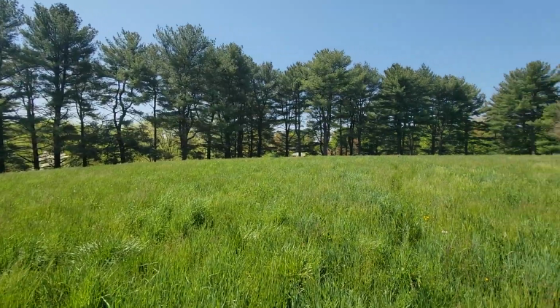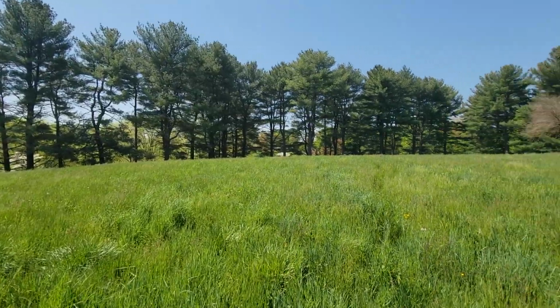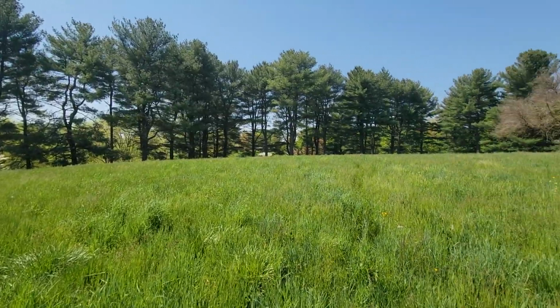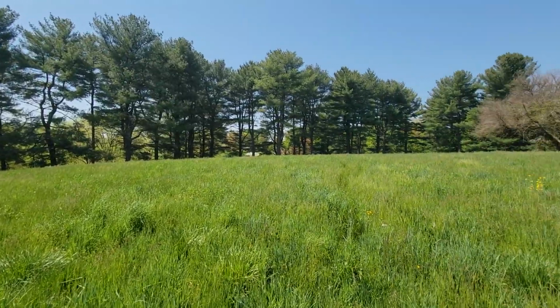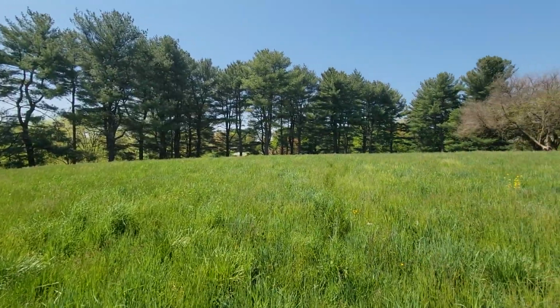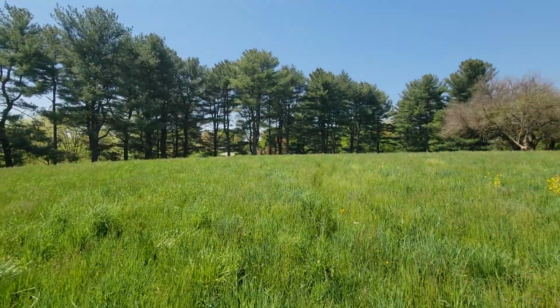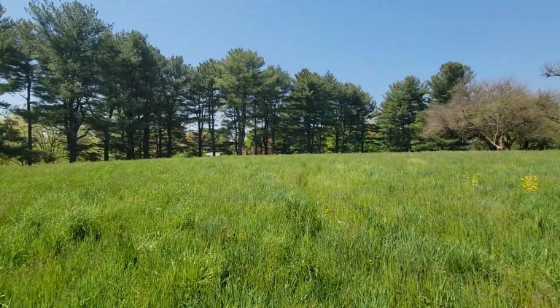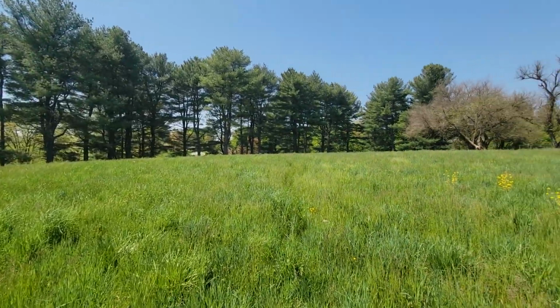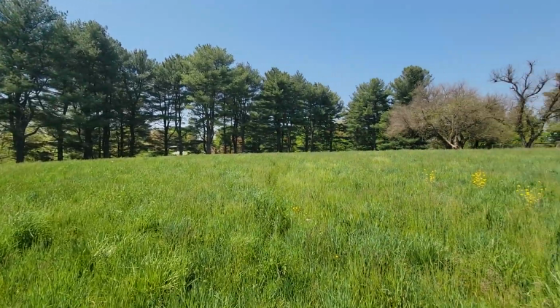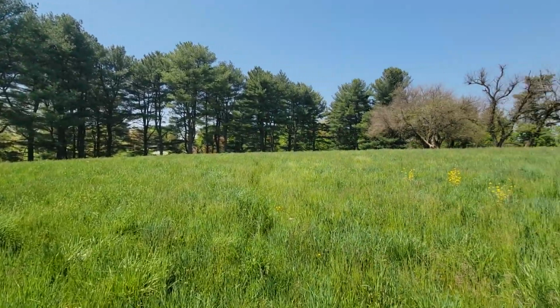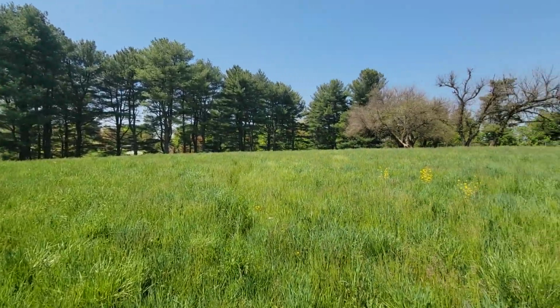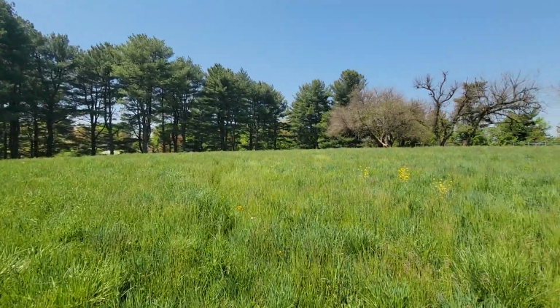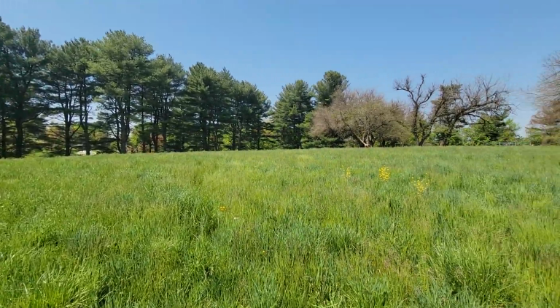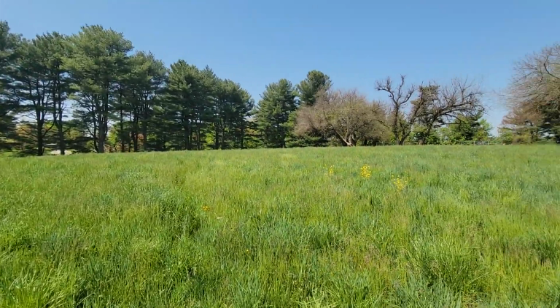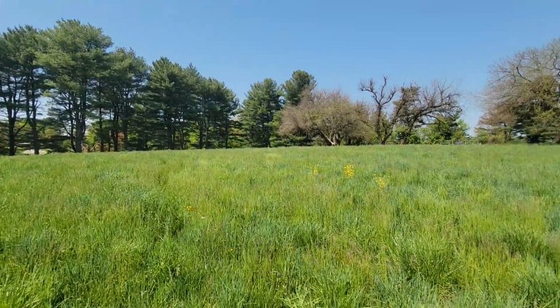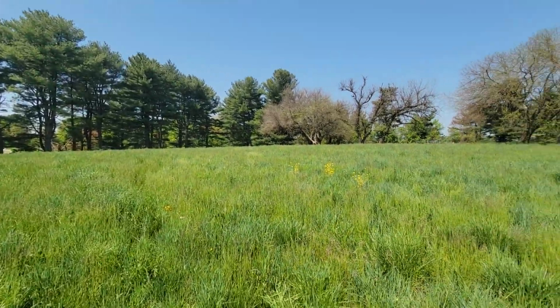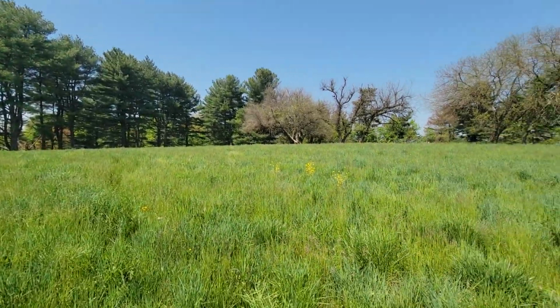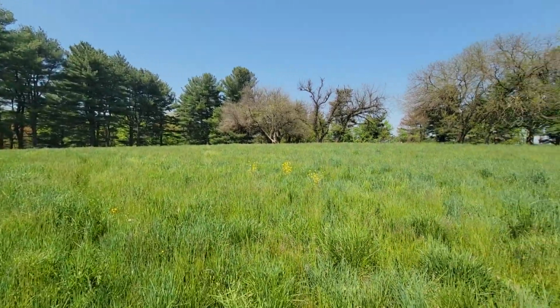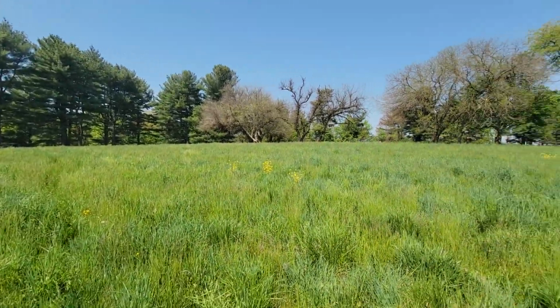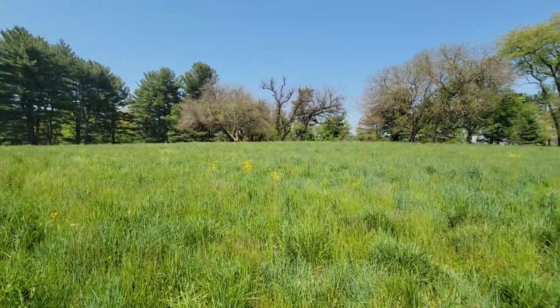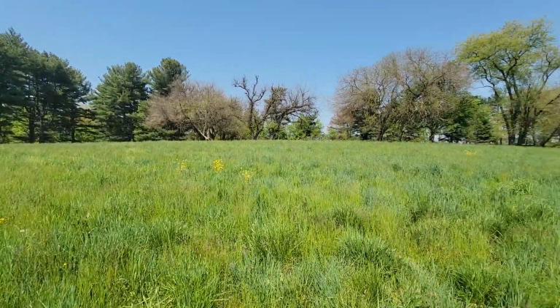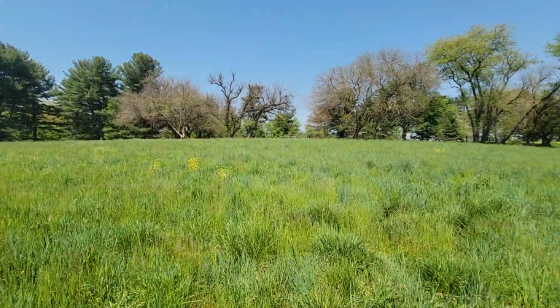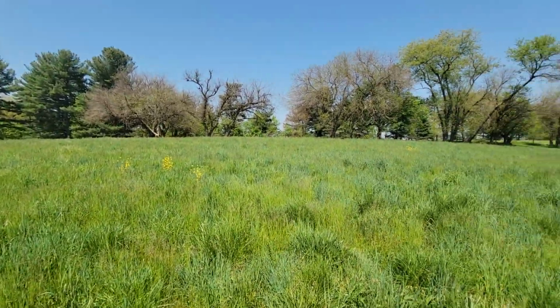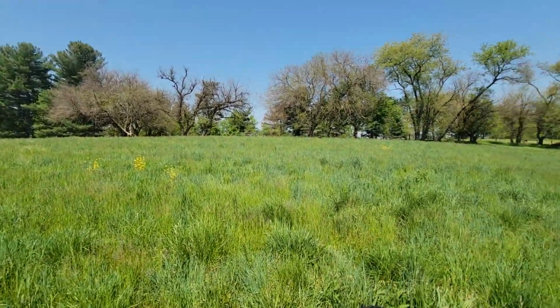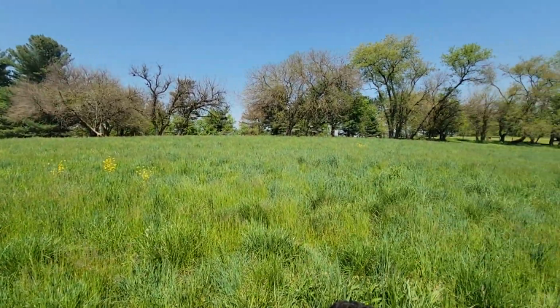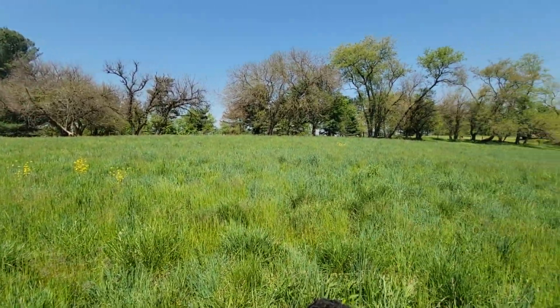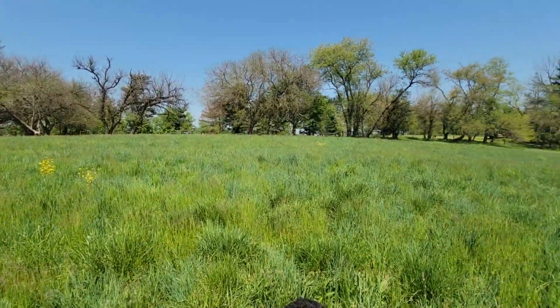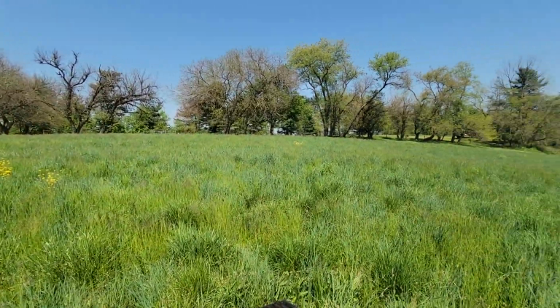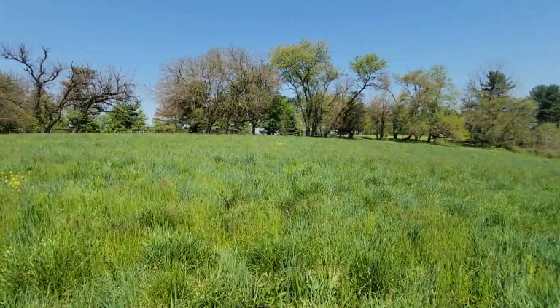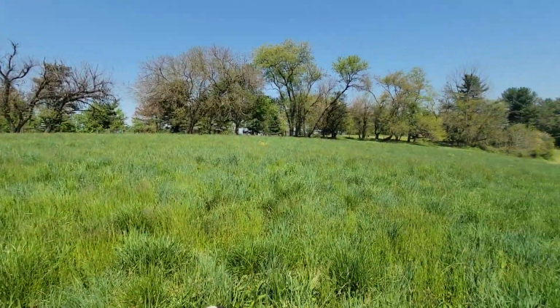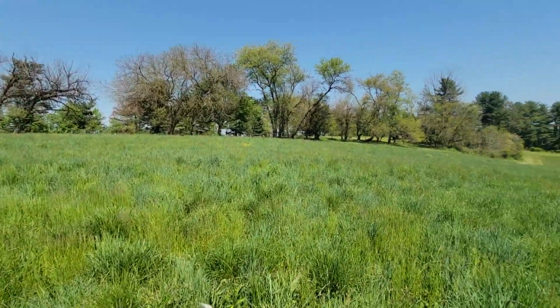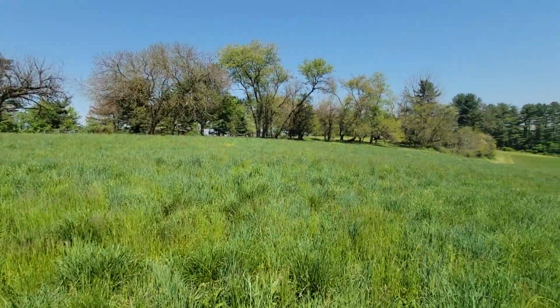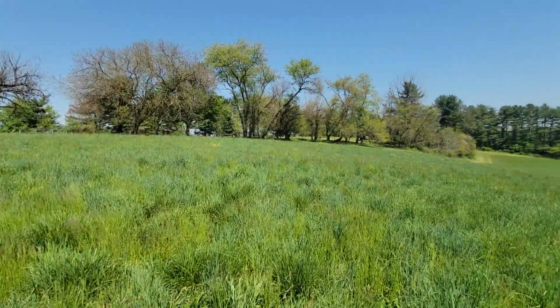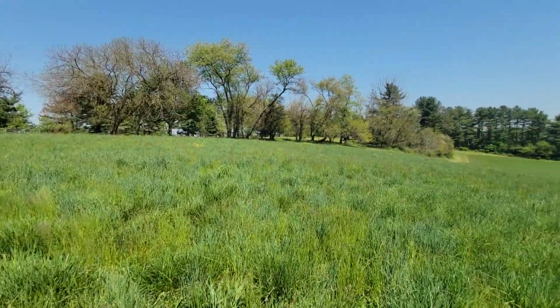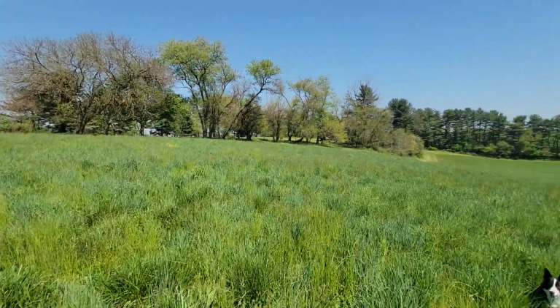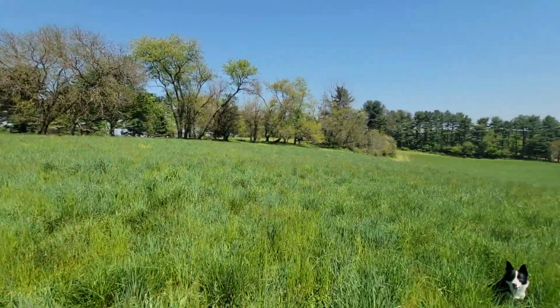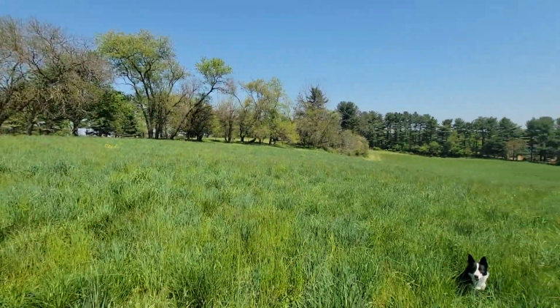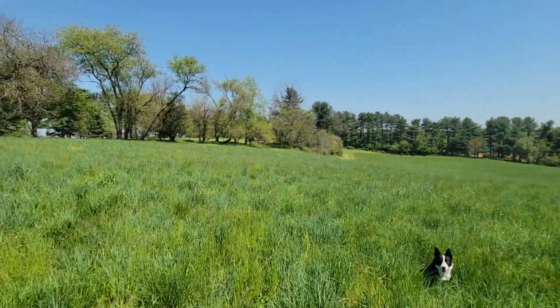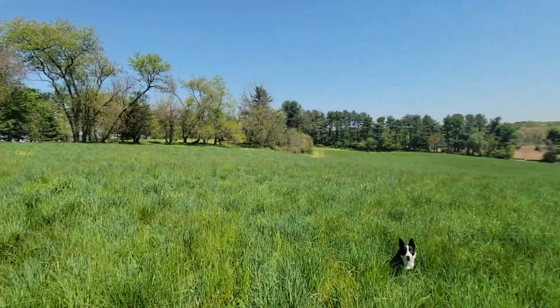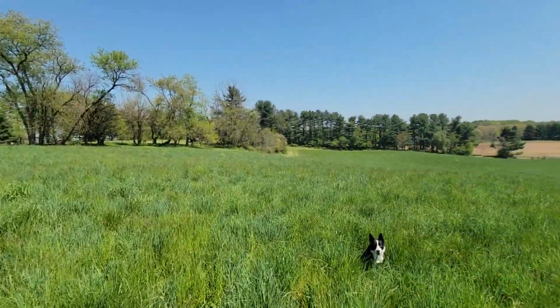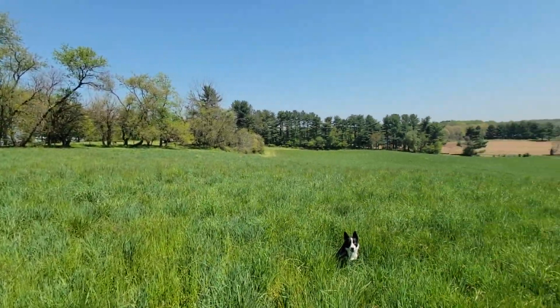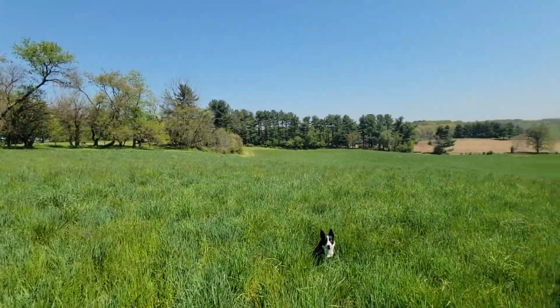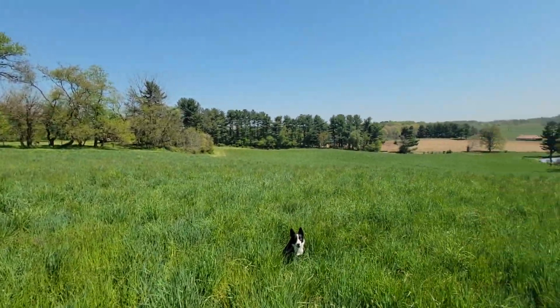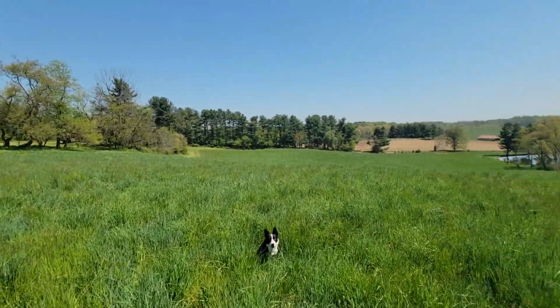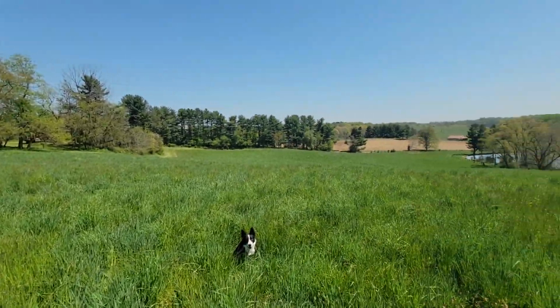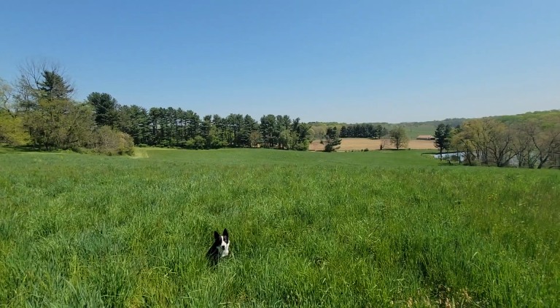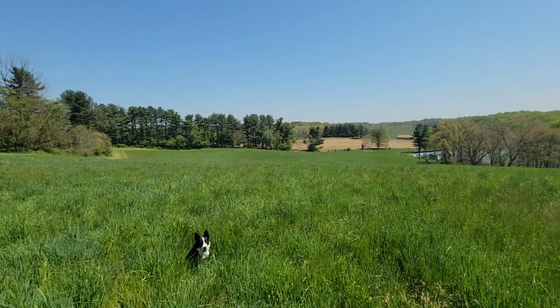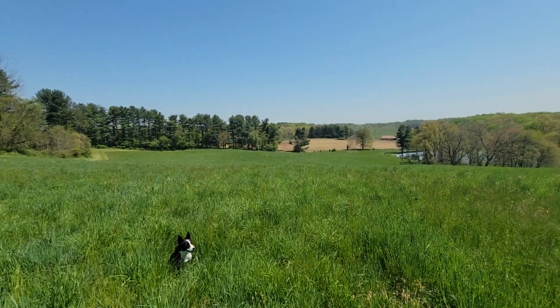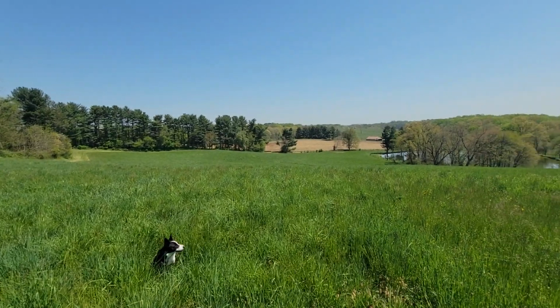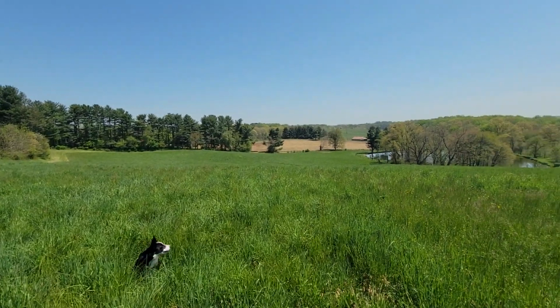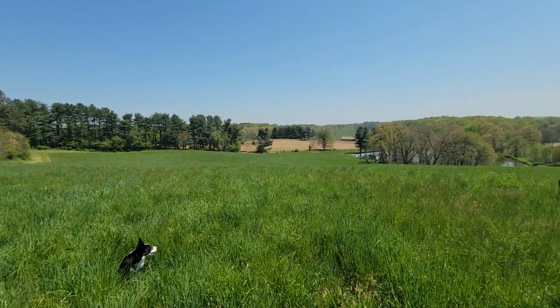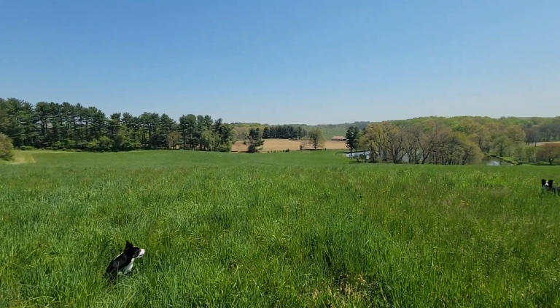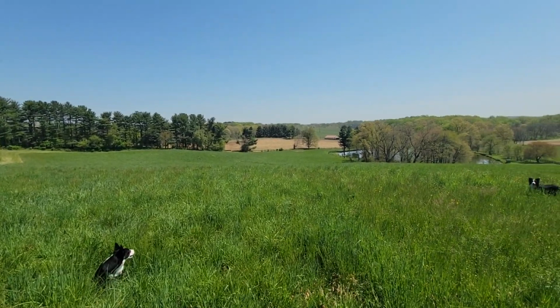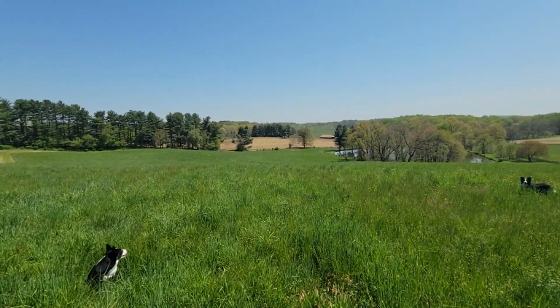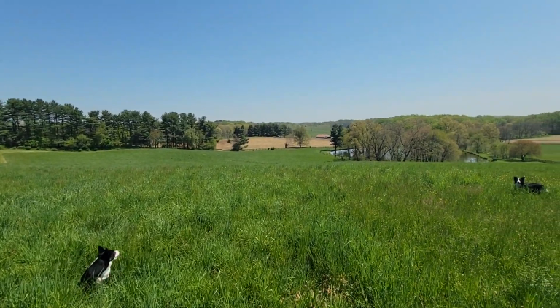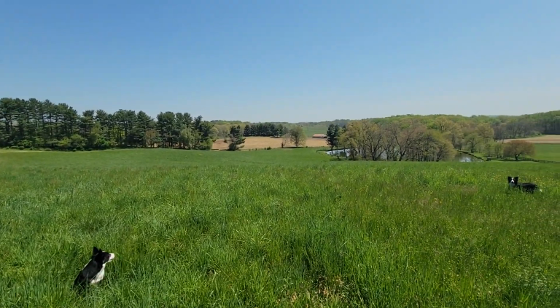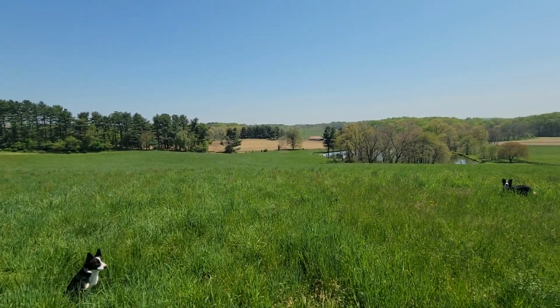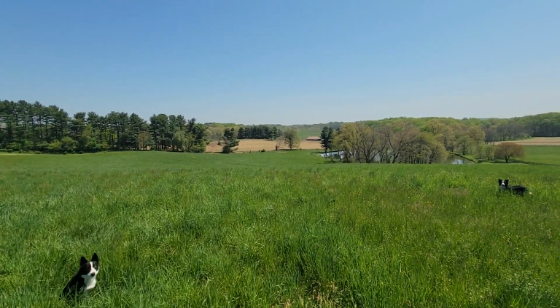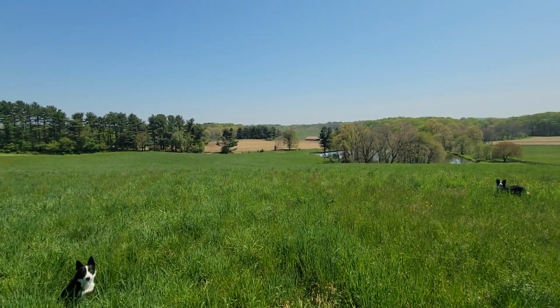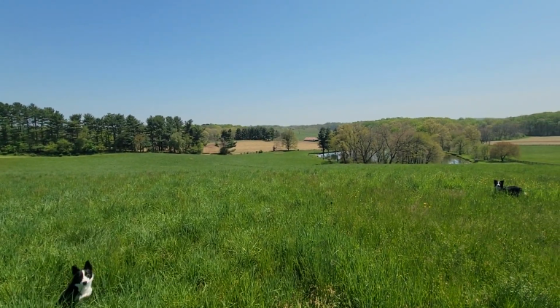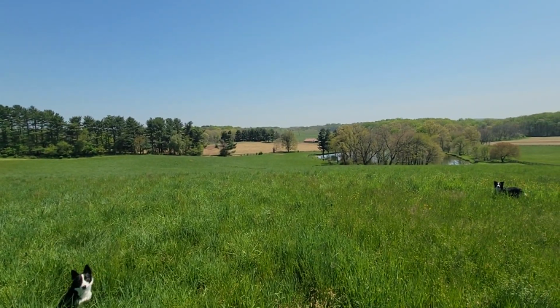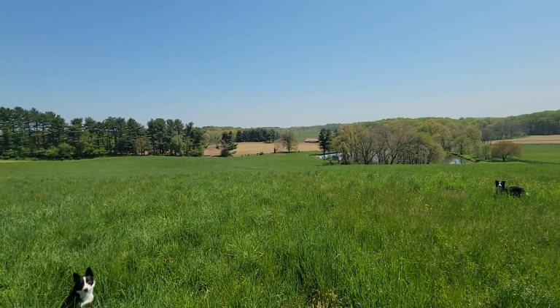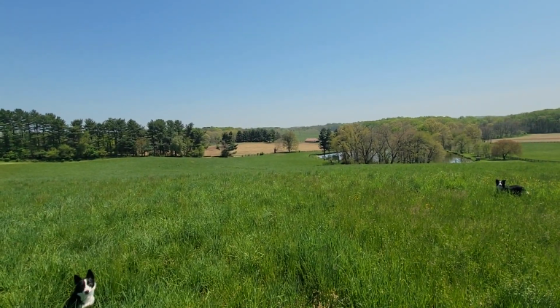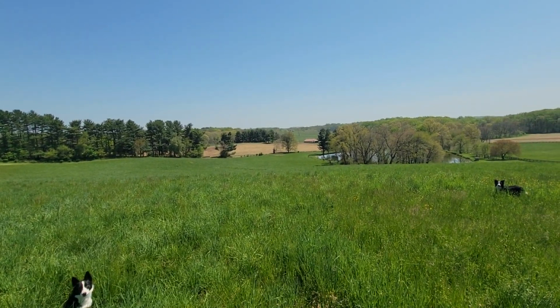It's been nice hard work for the dogs. That hill is a lot steeper than it looks. Here.